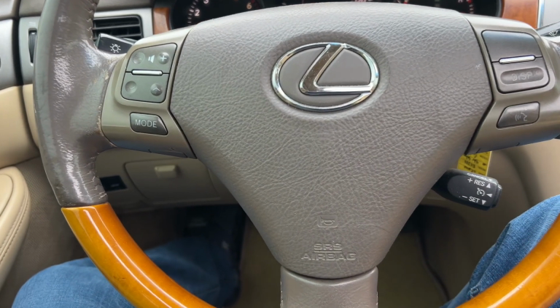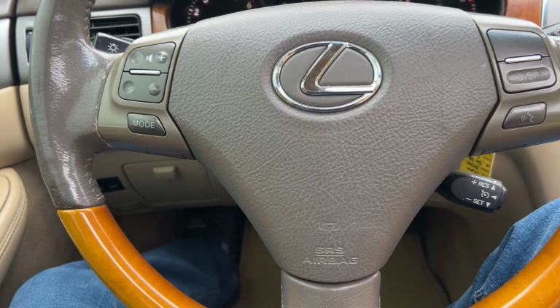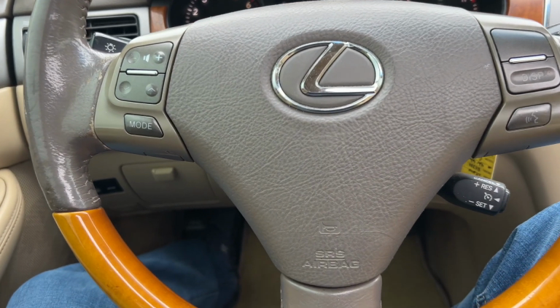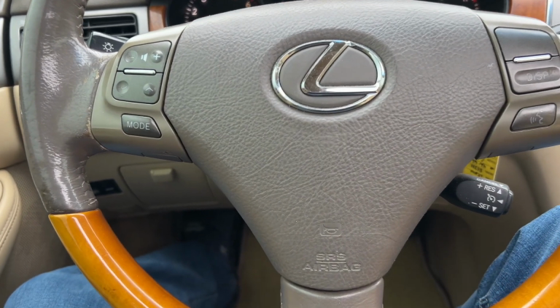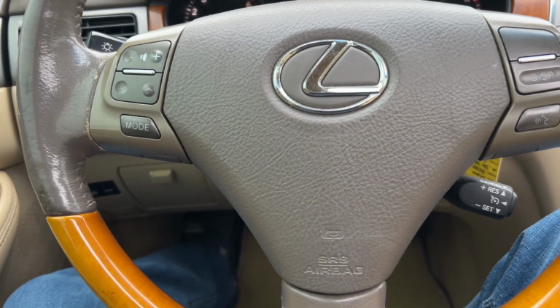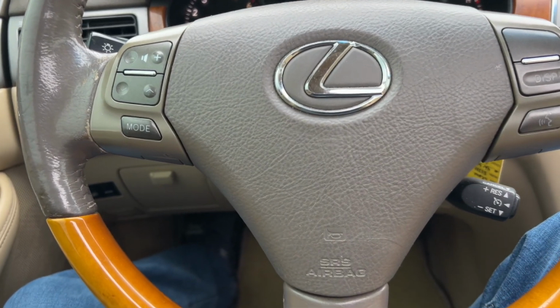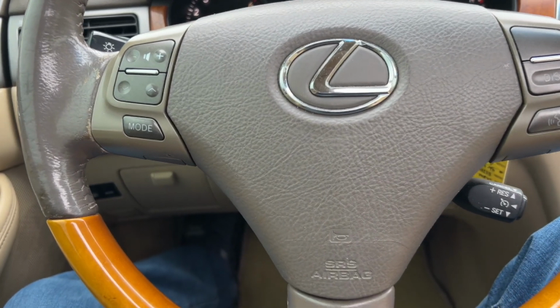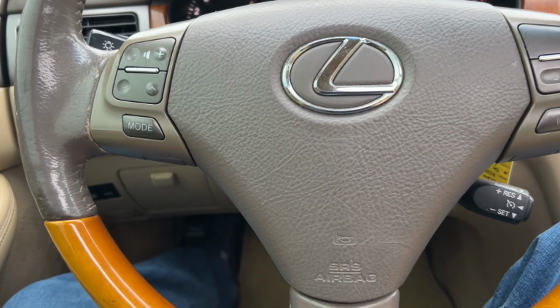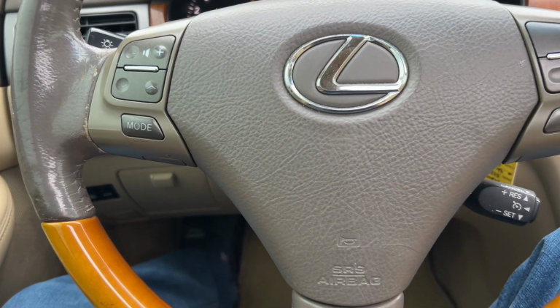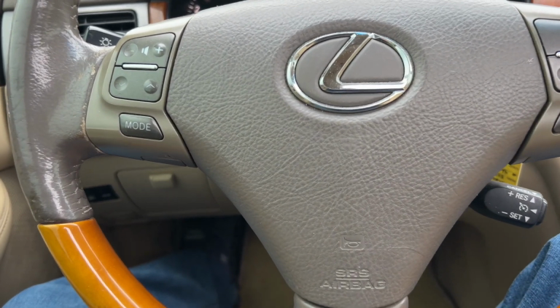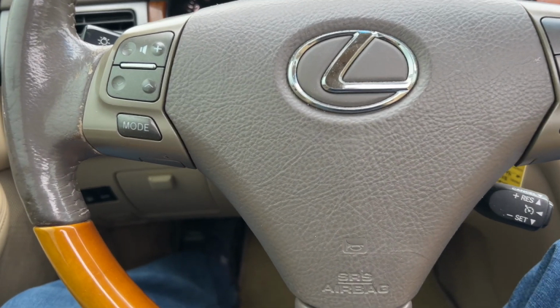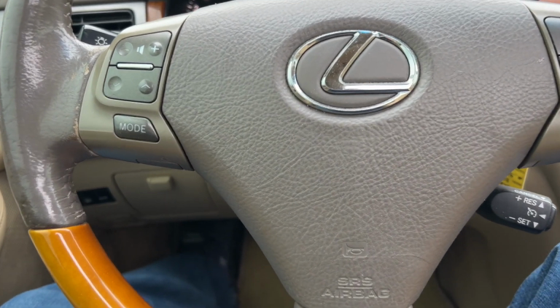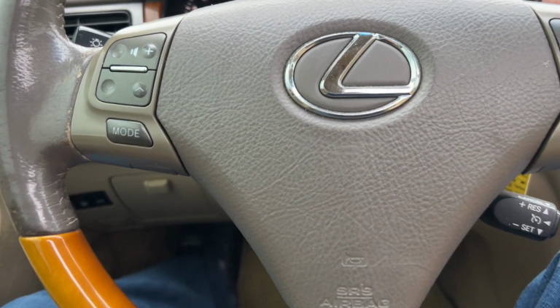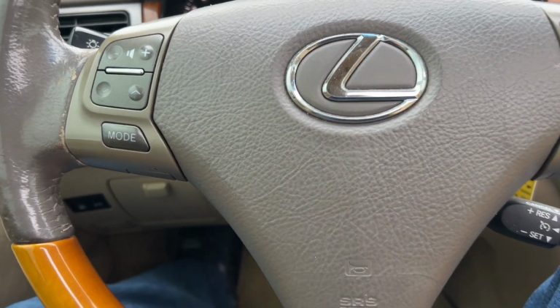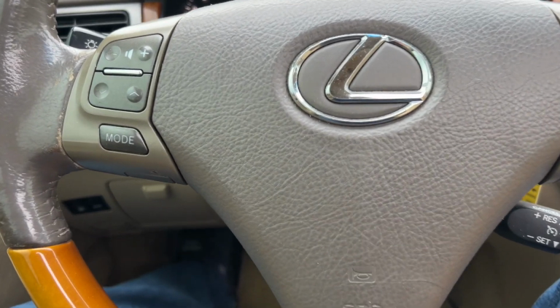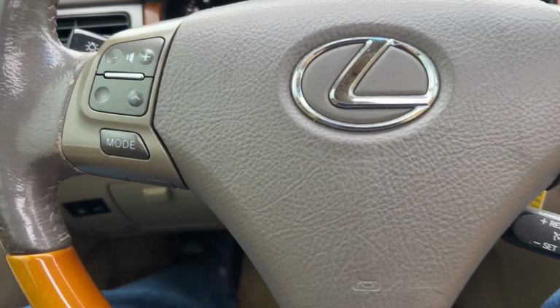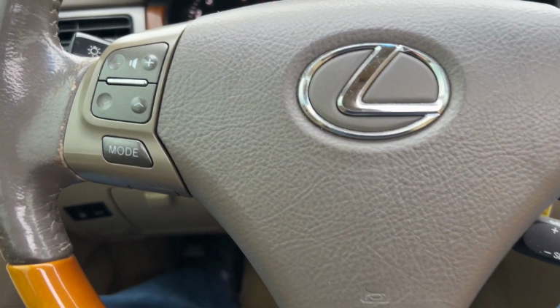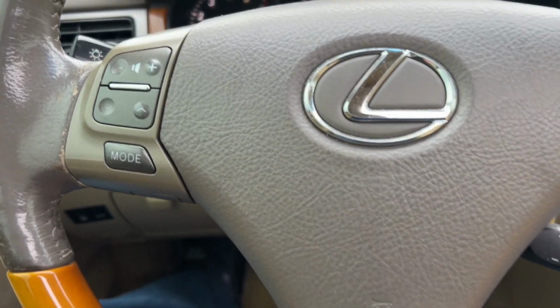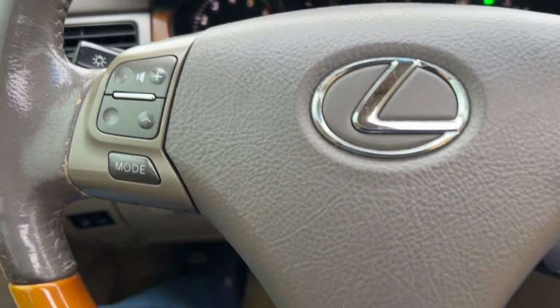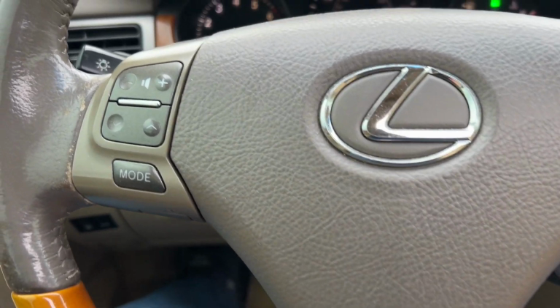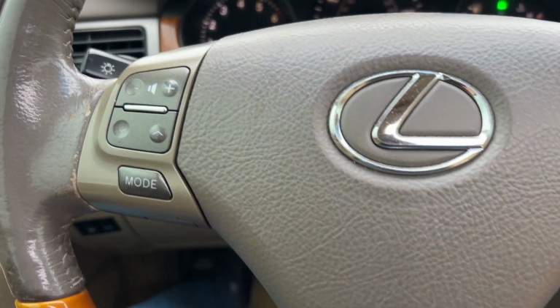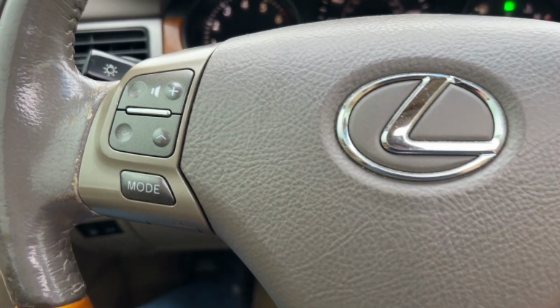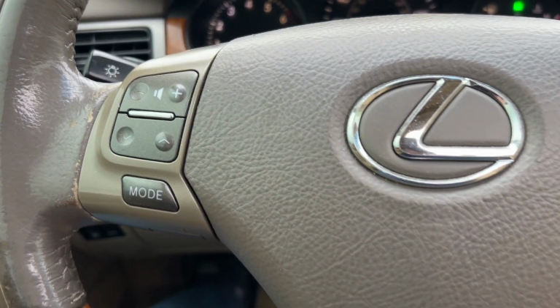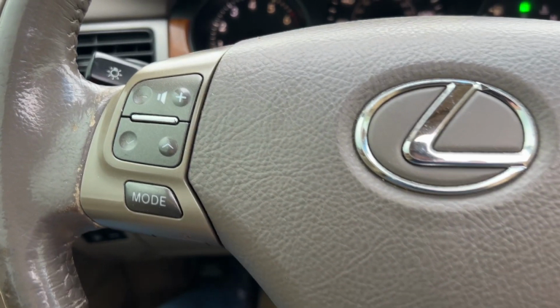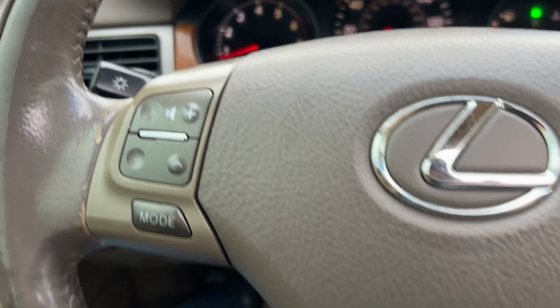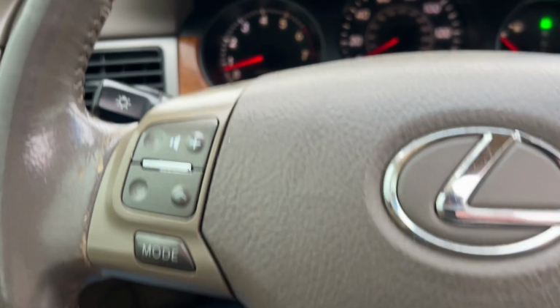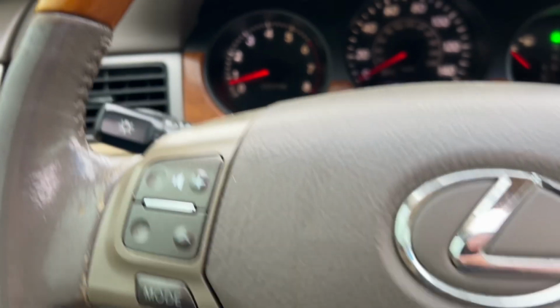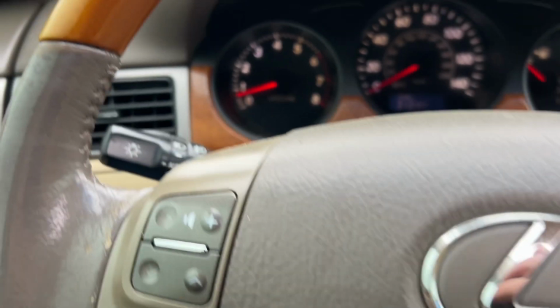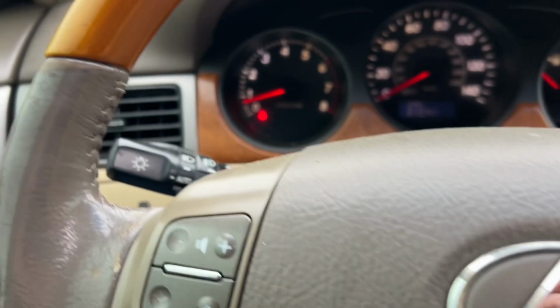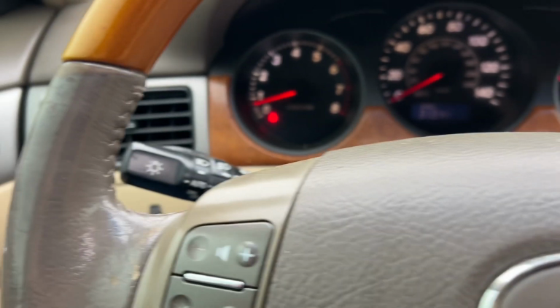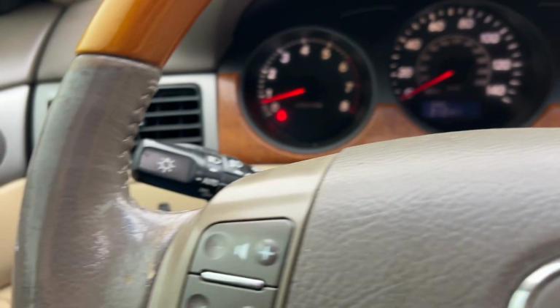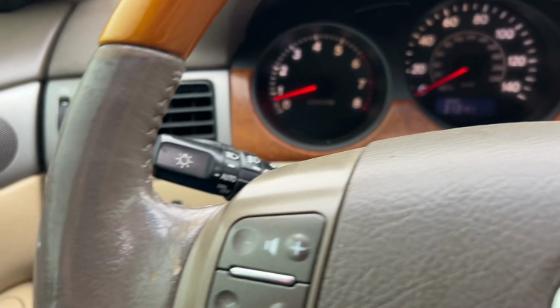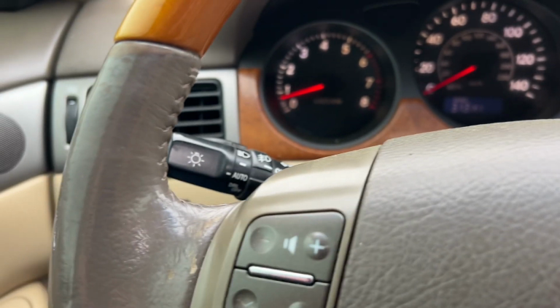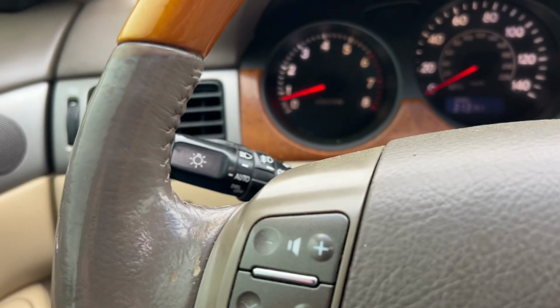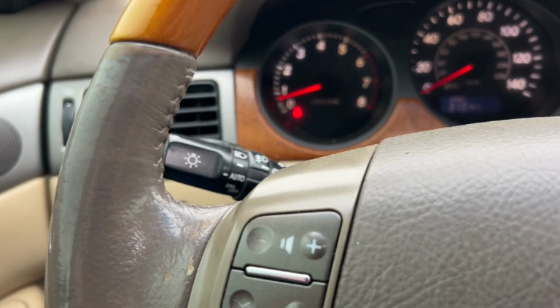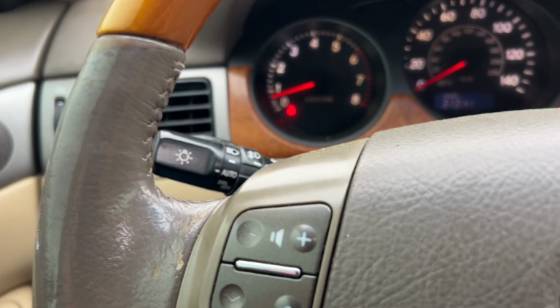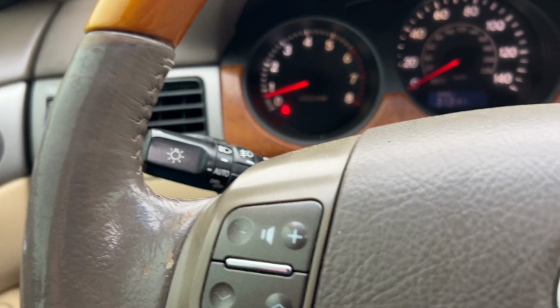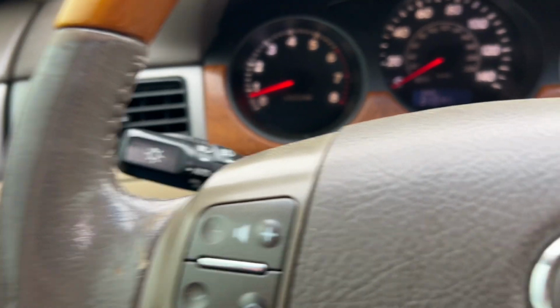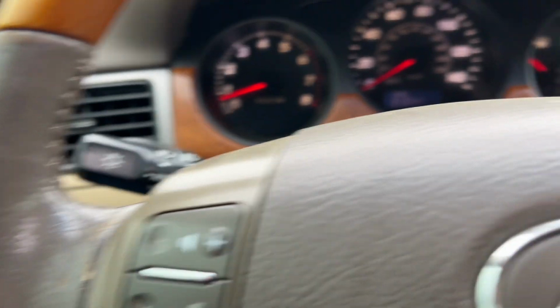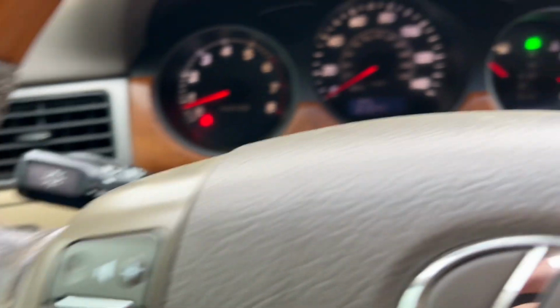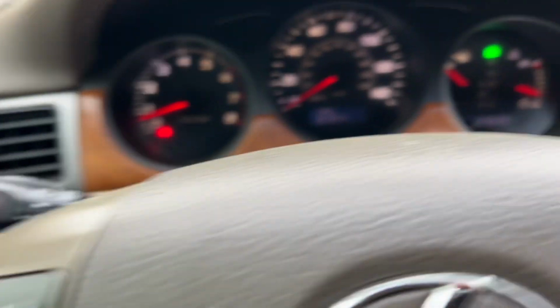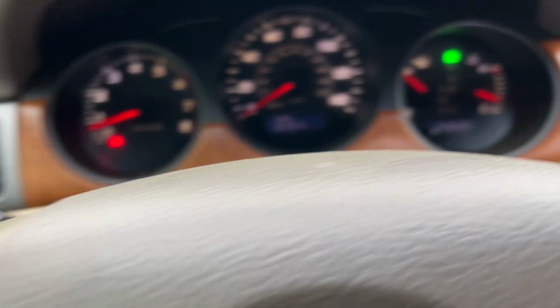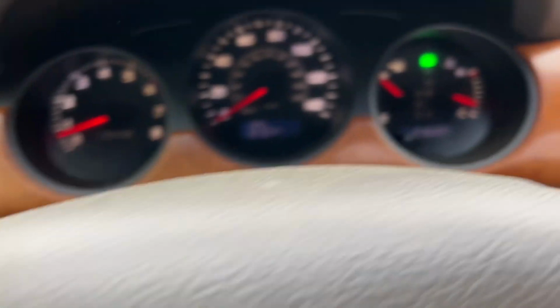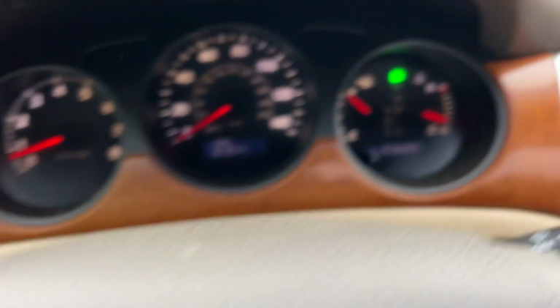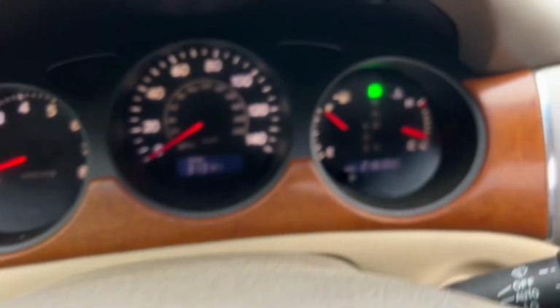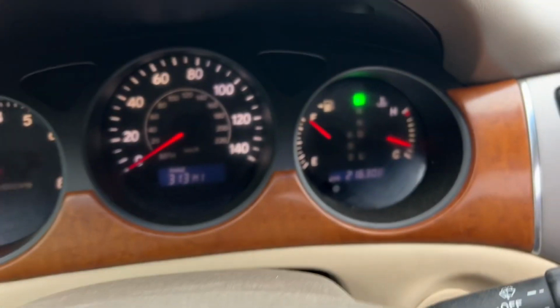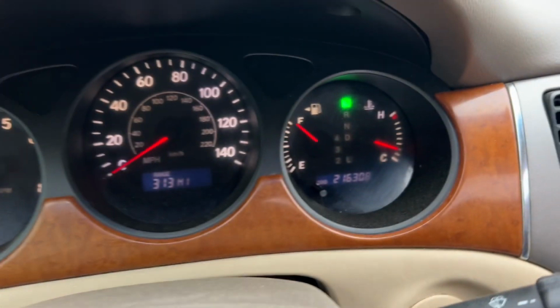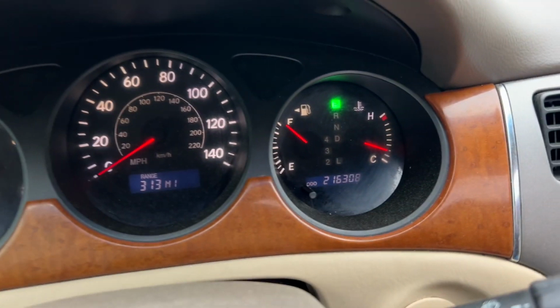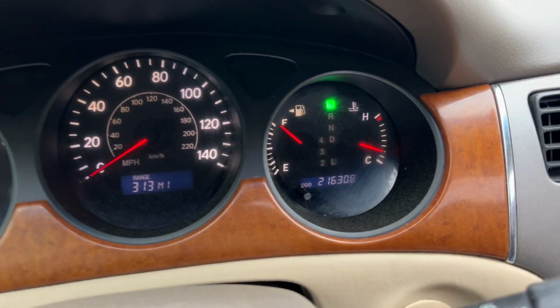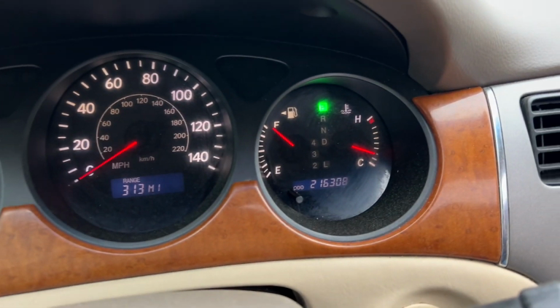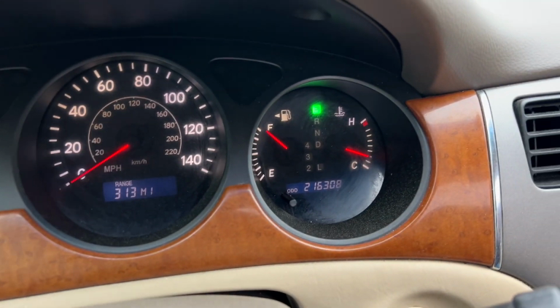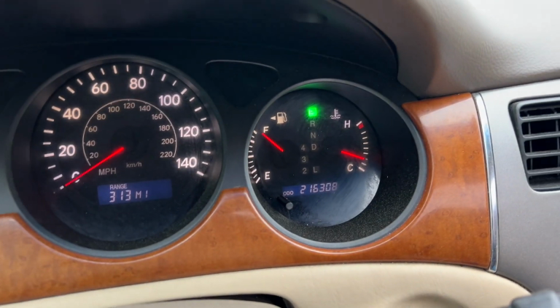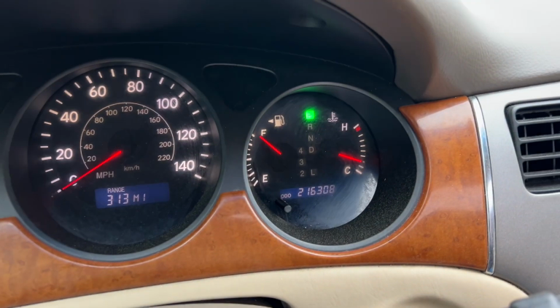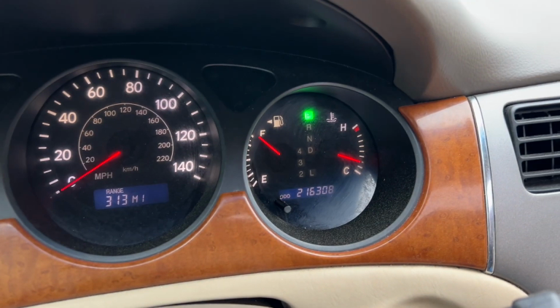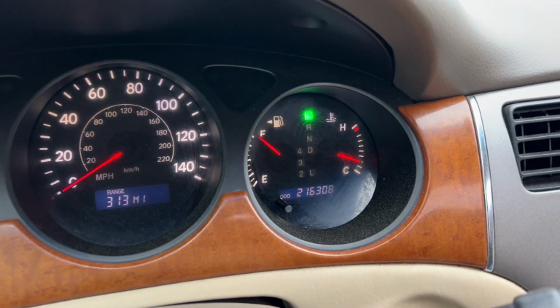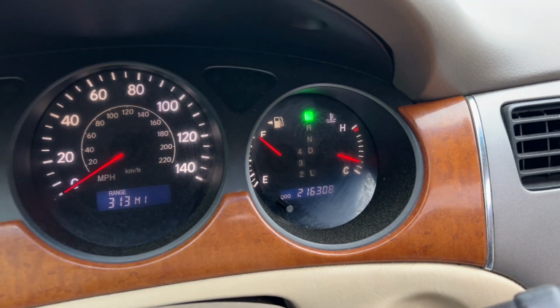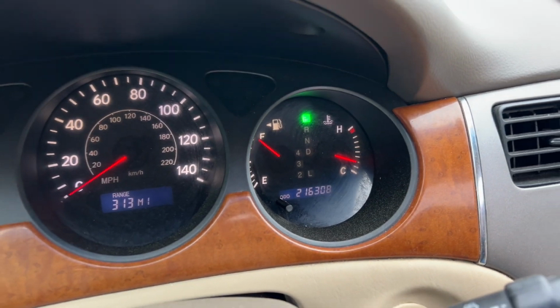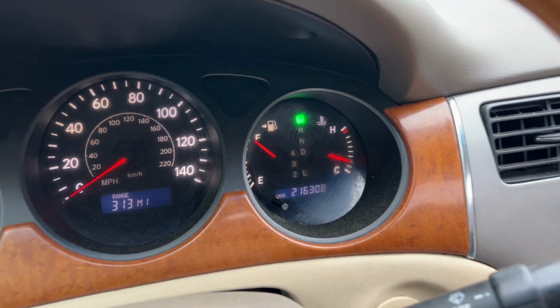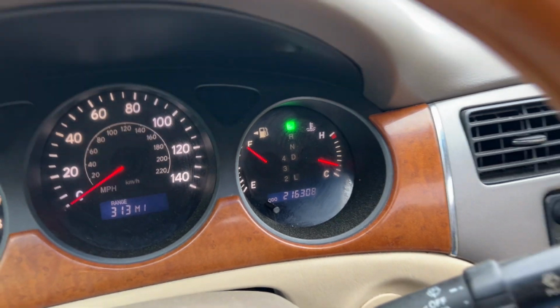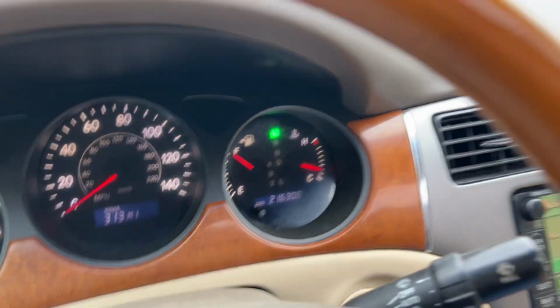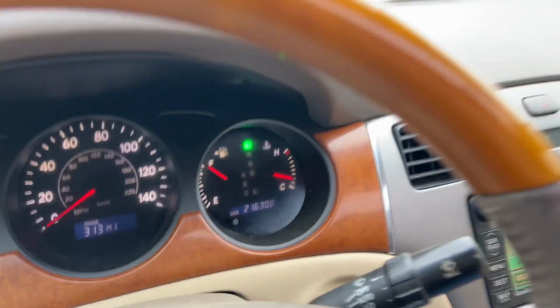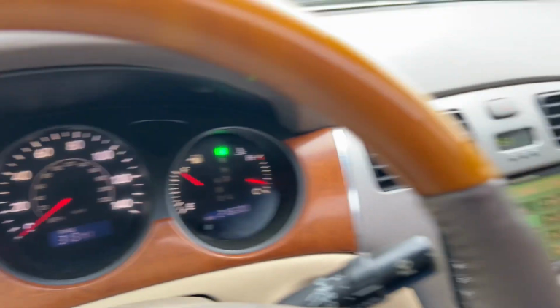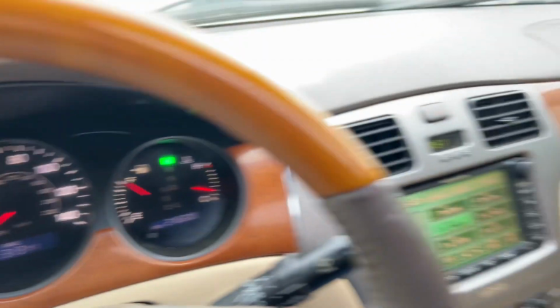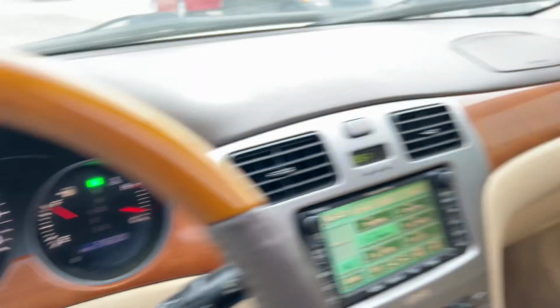Steering wheel controls, automatic headlights, just over 216,000 miles.